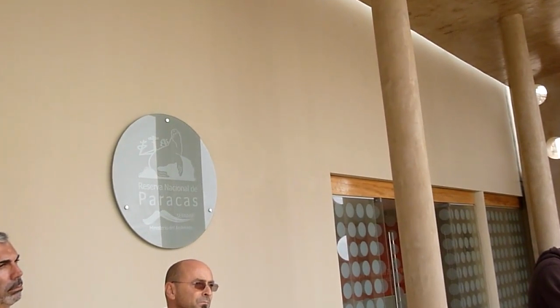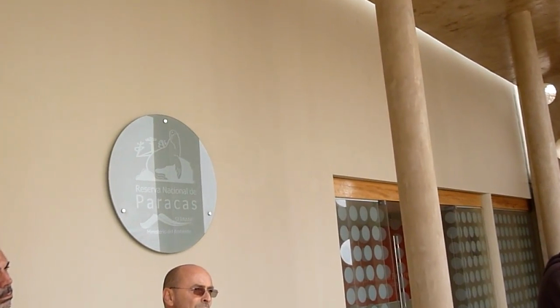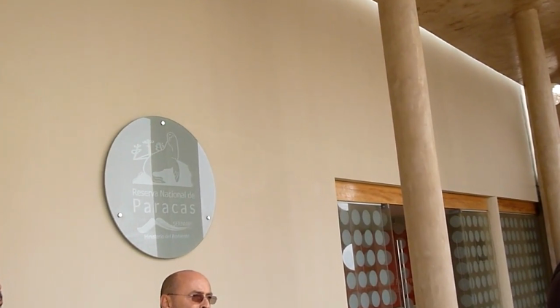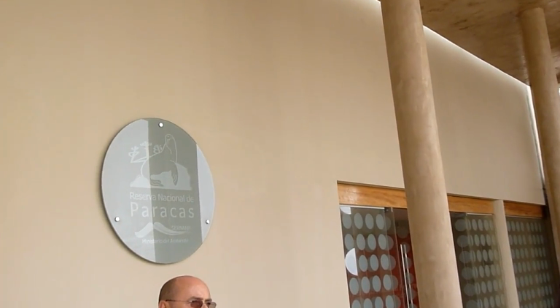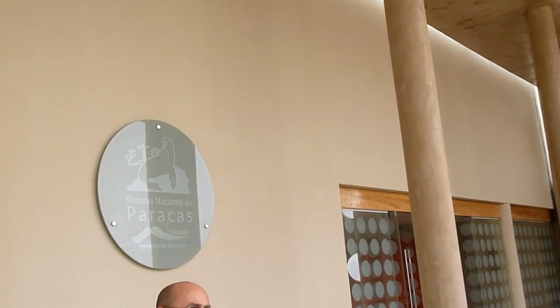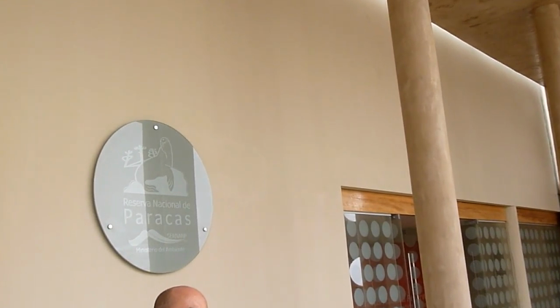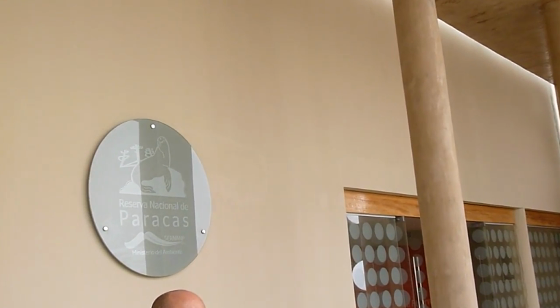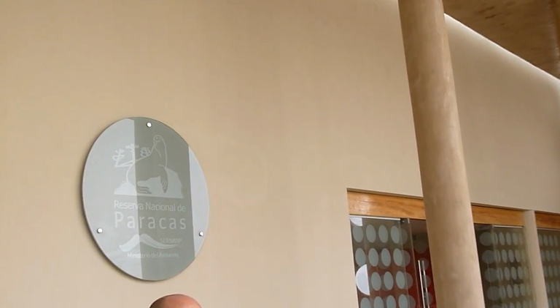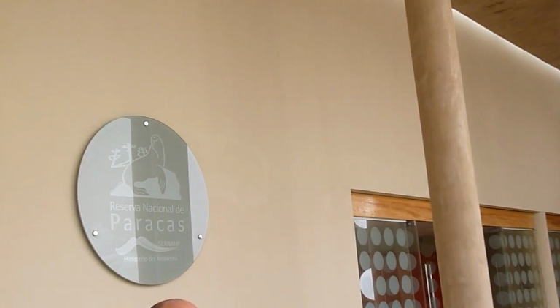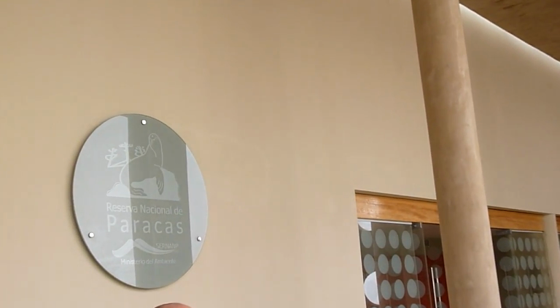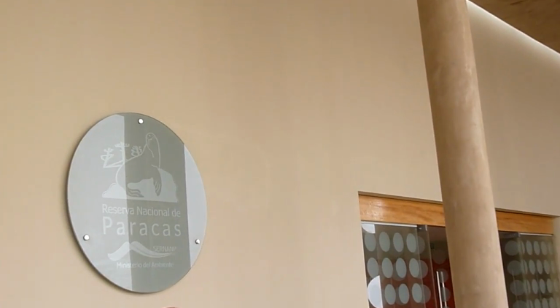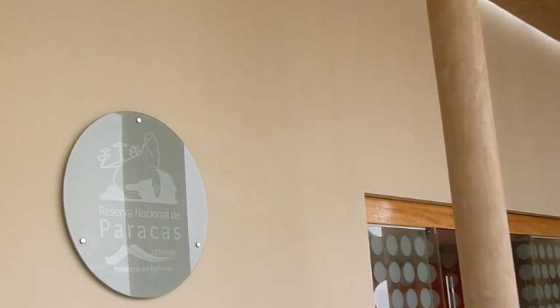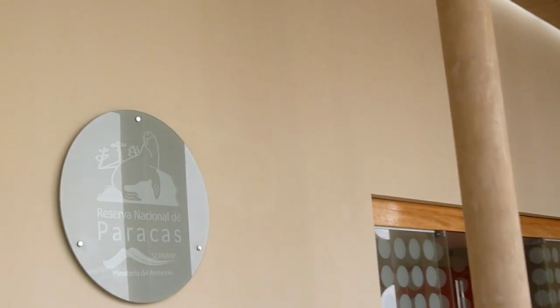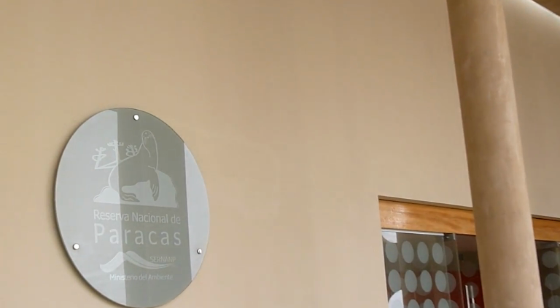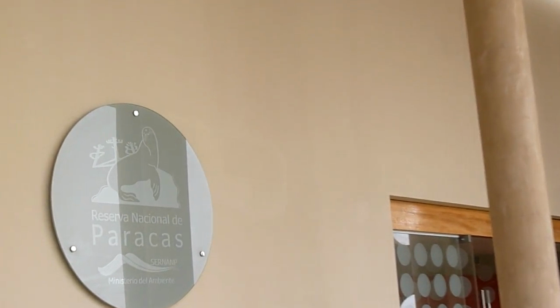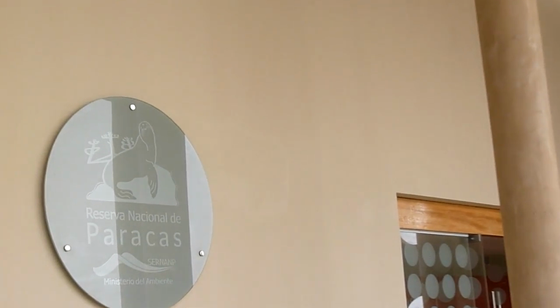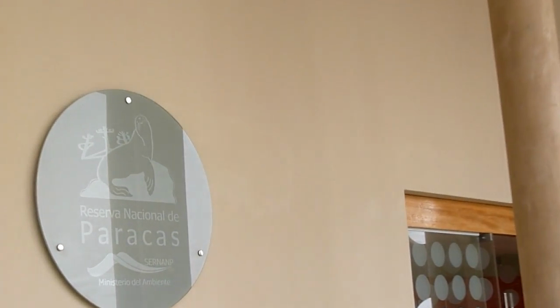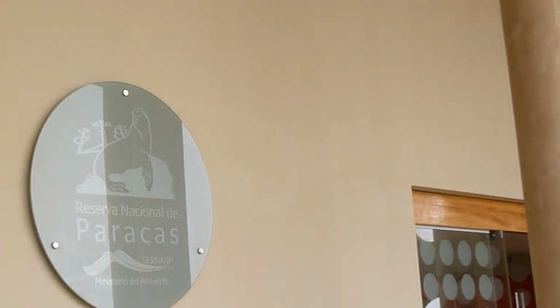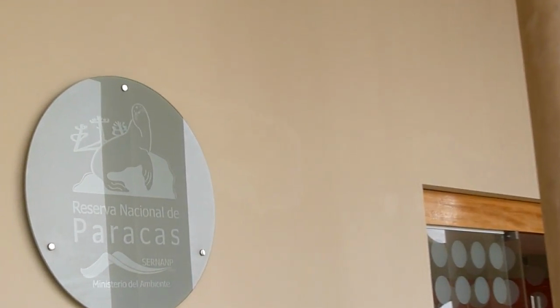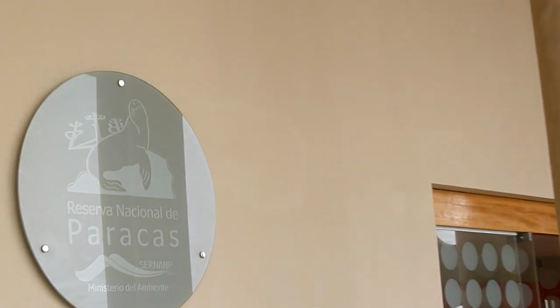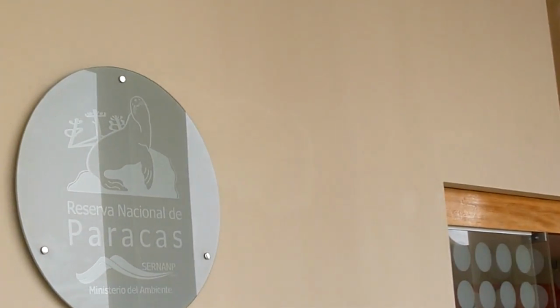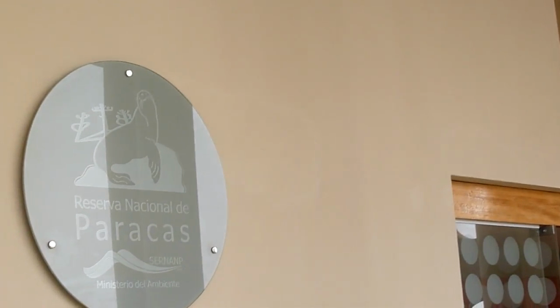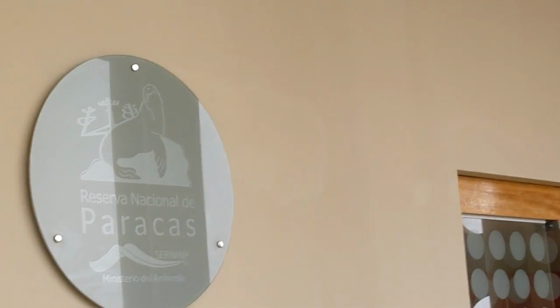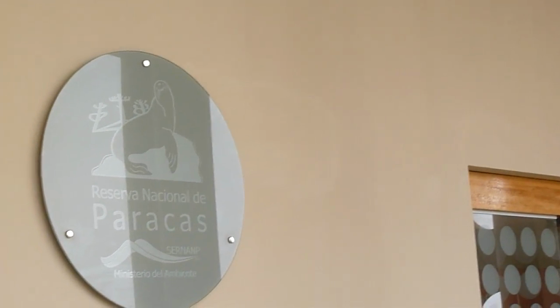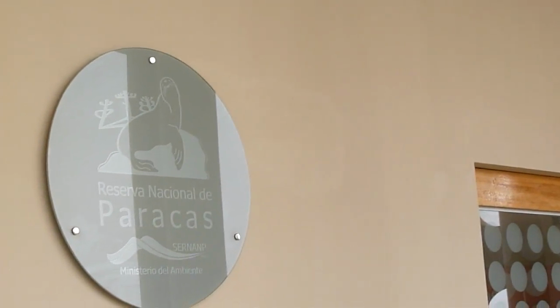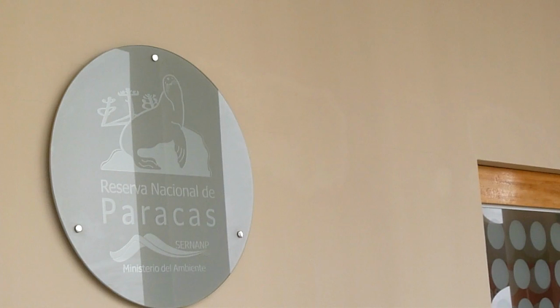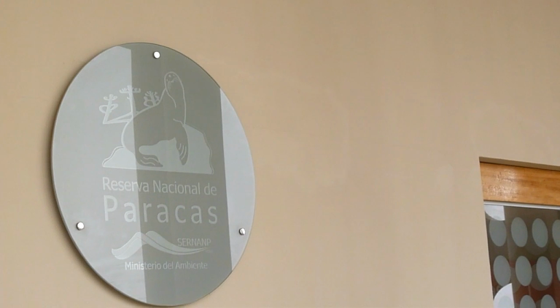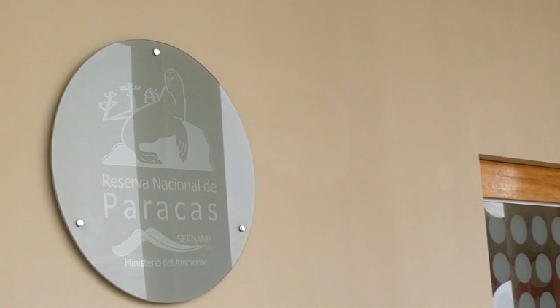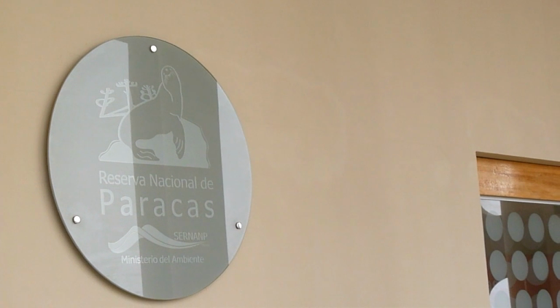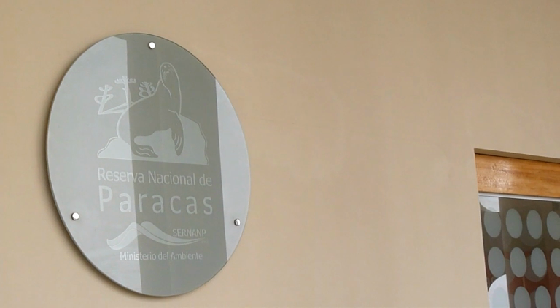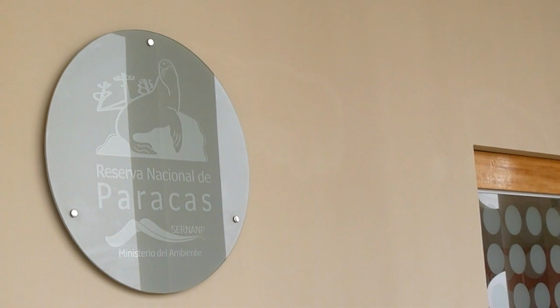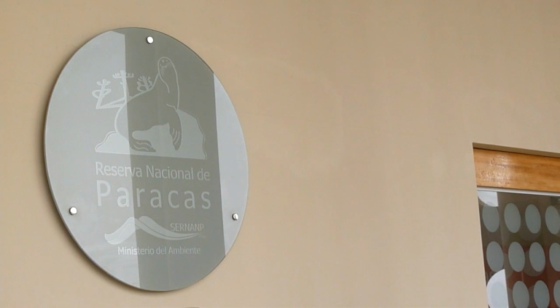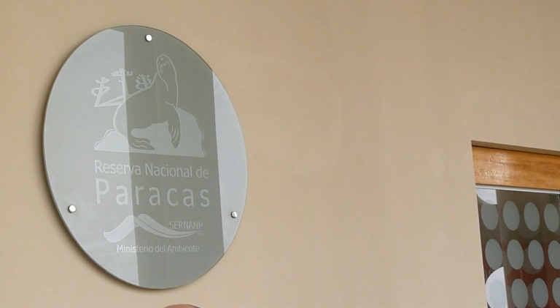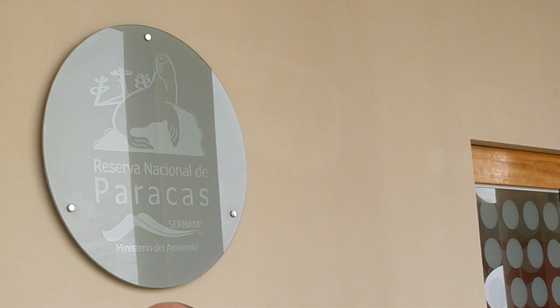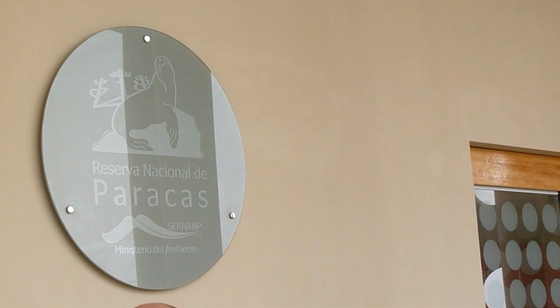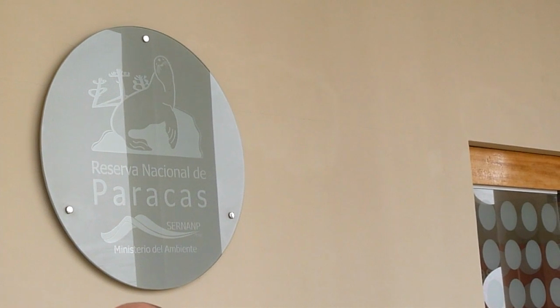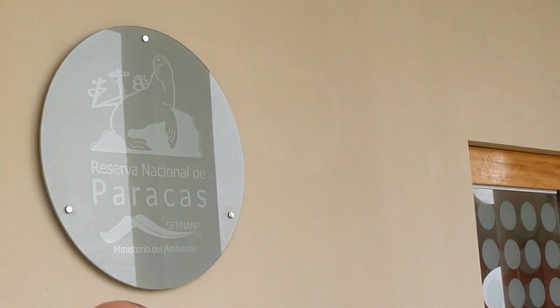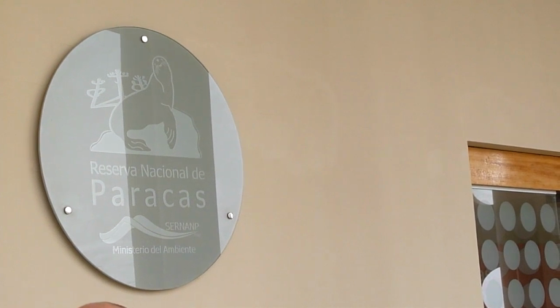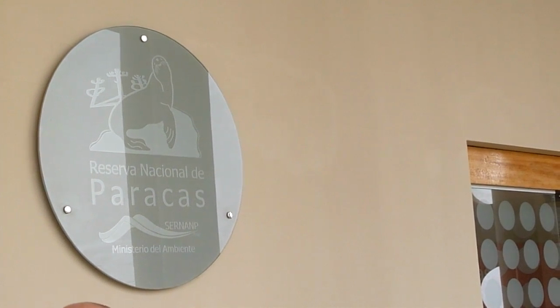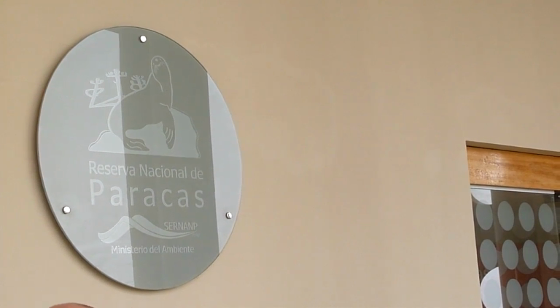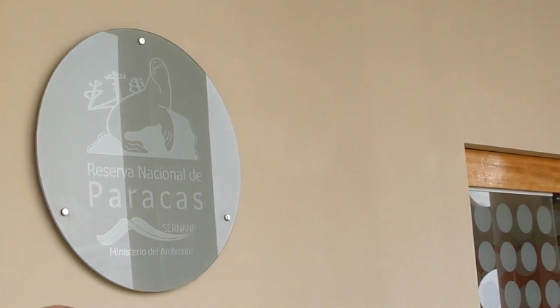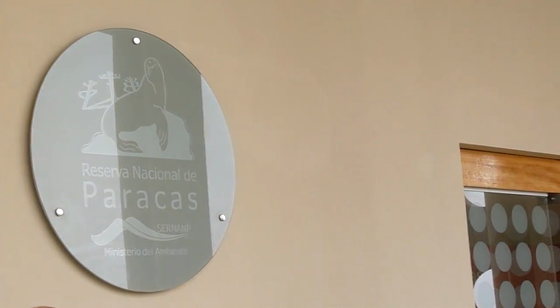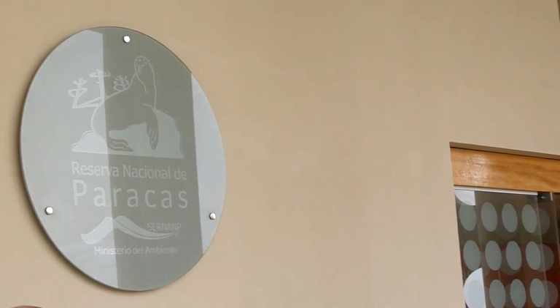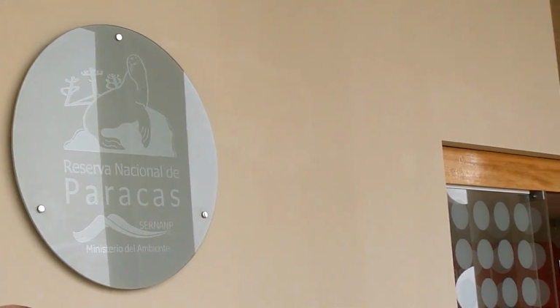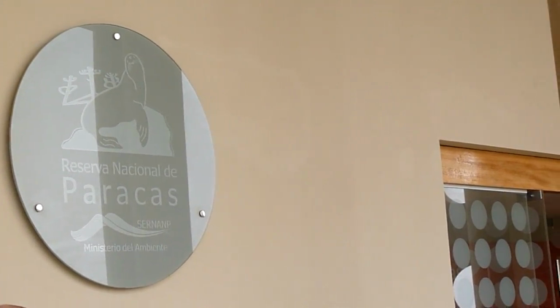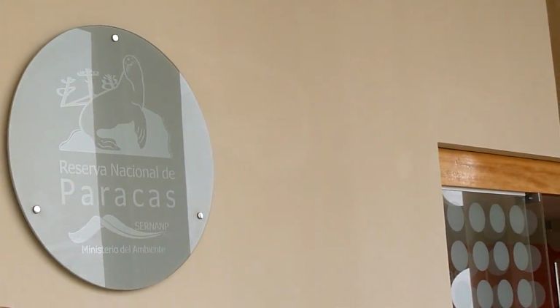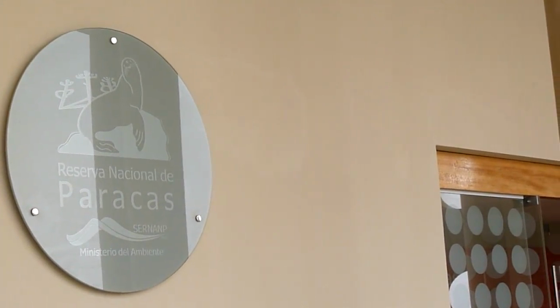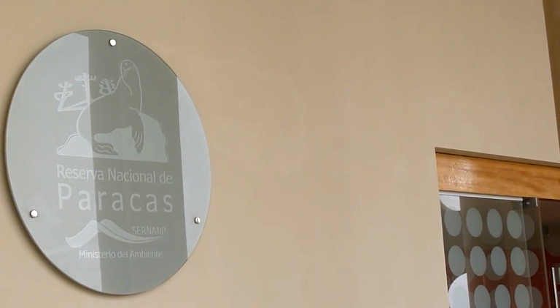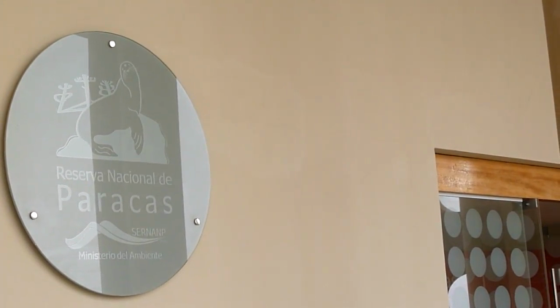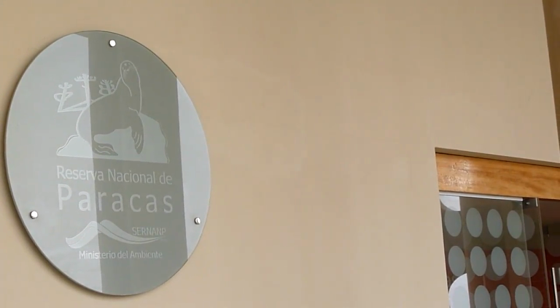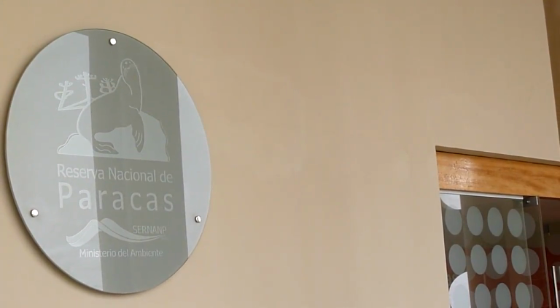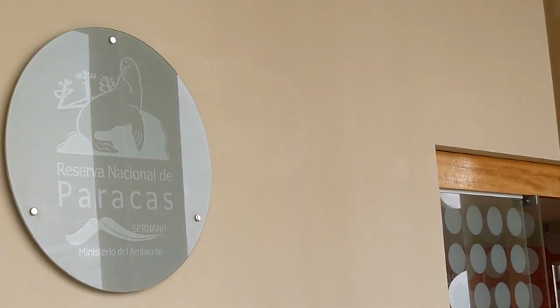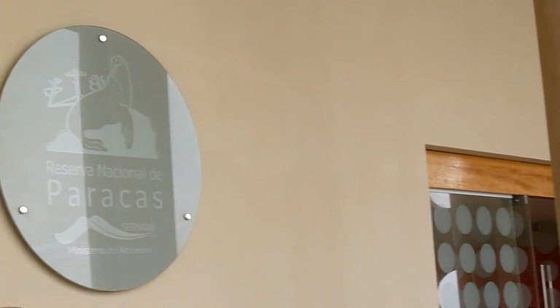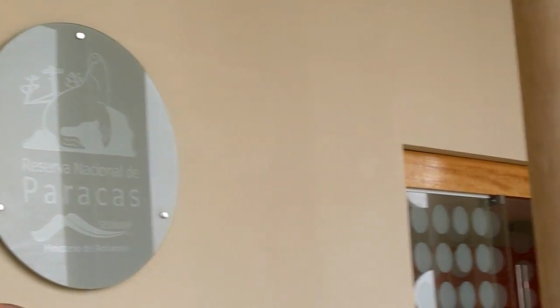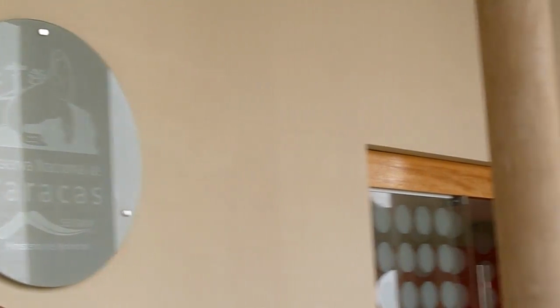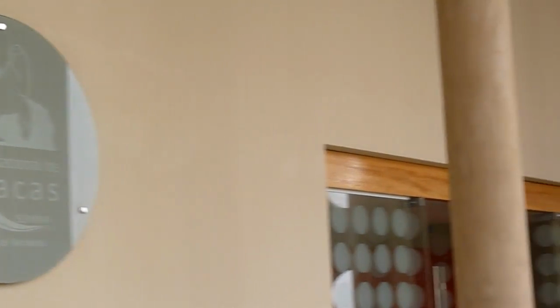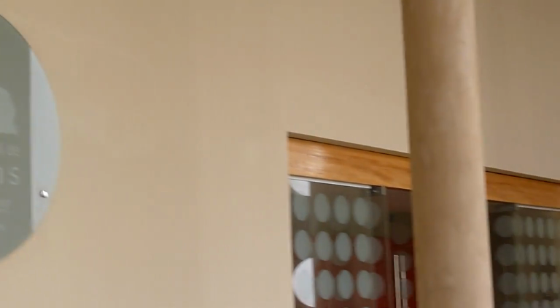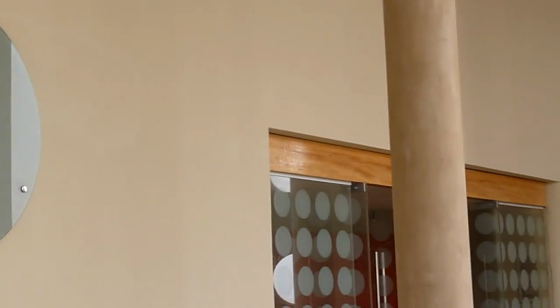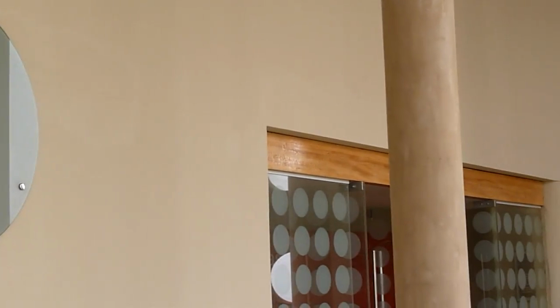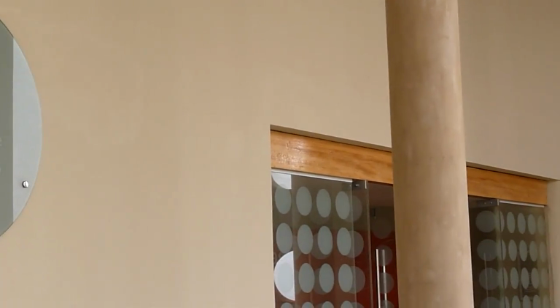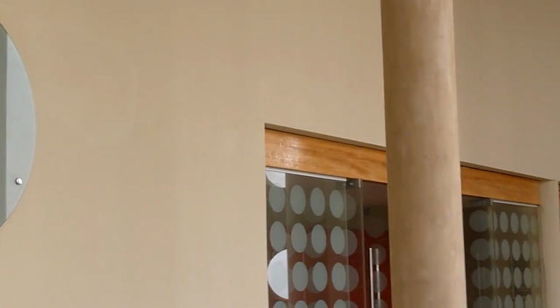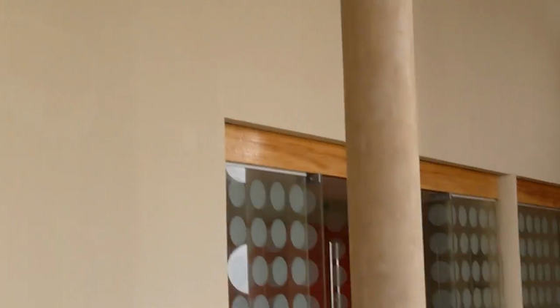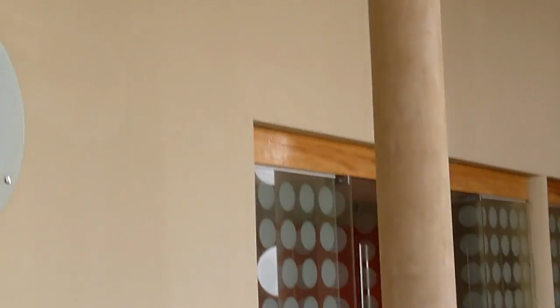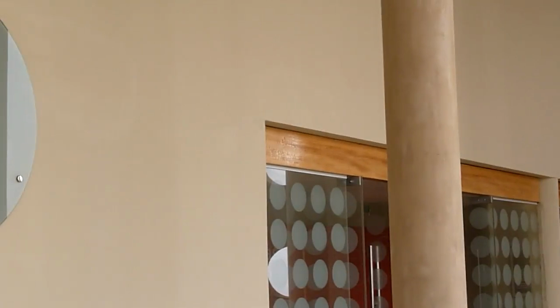First, you can watch a video about the national park. And after the video, you can visit the information room.